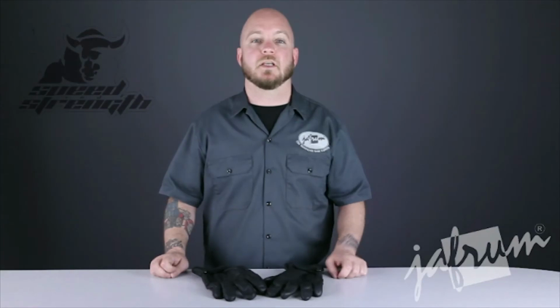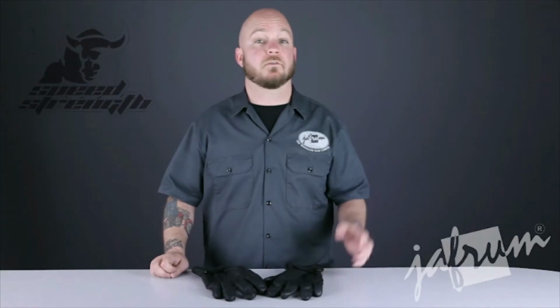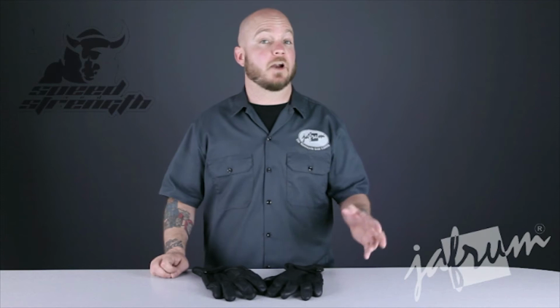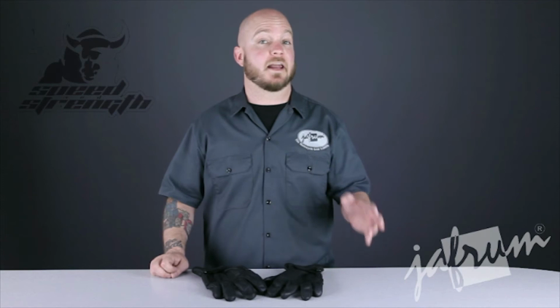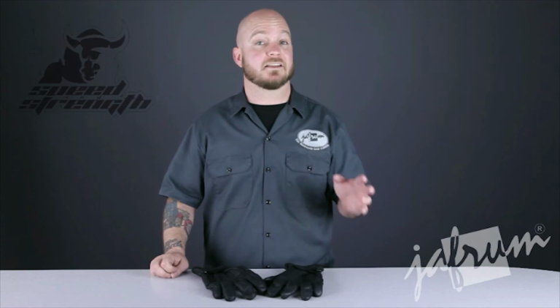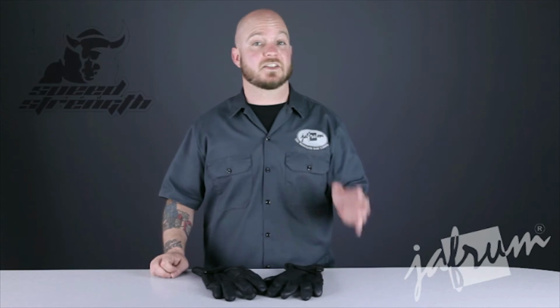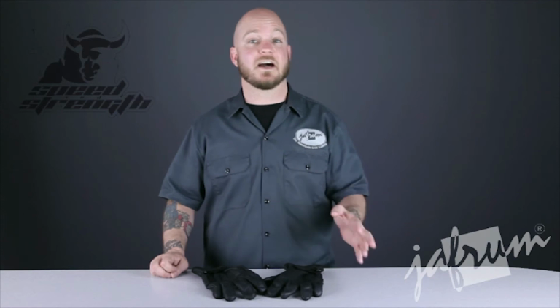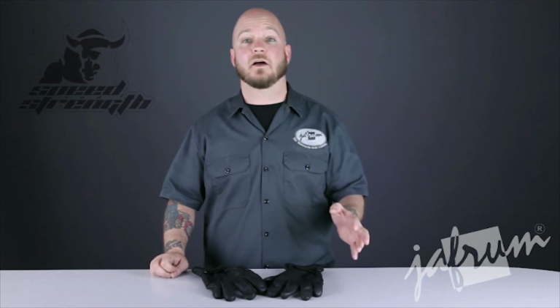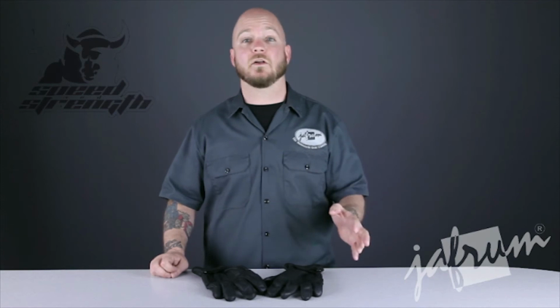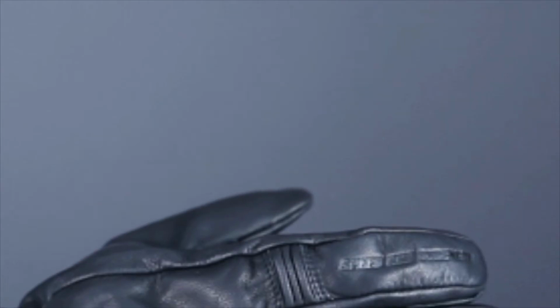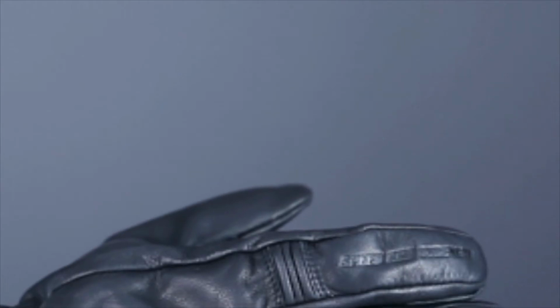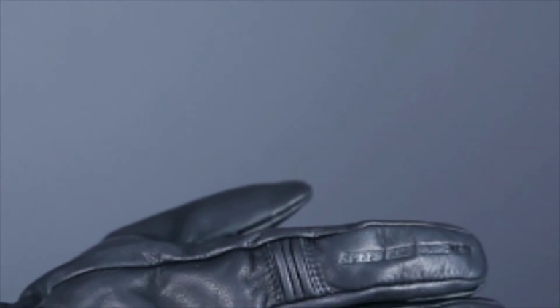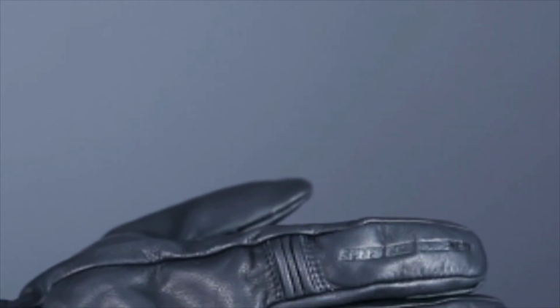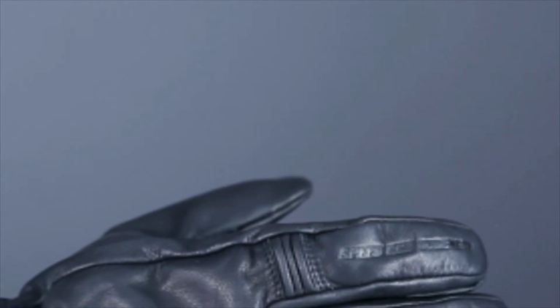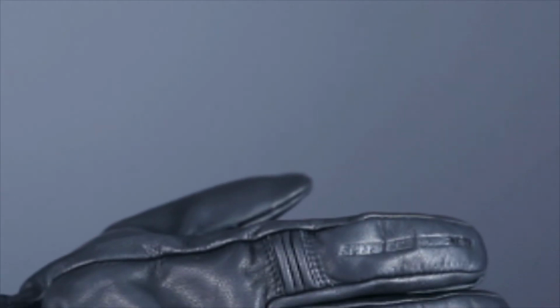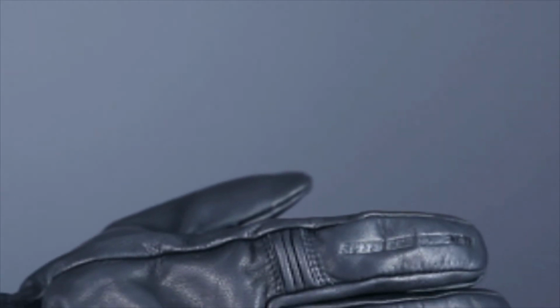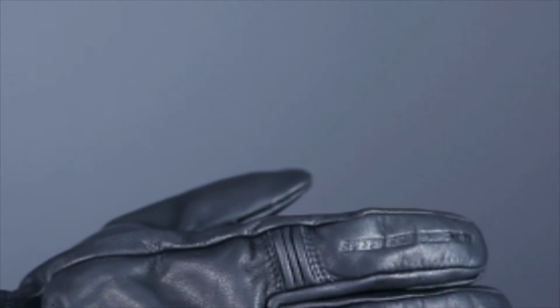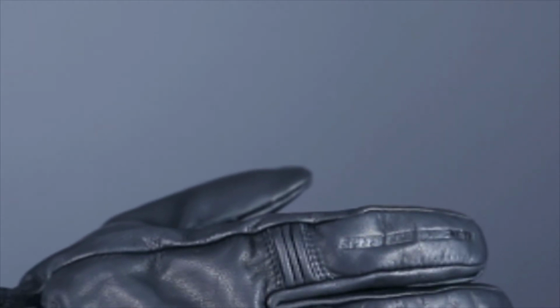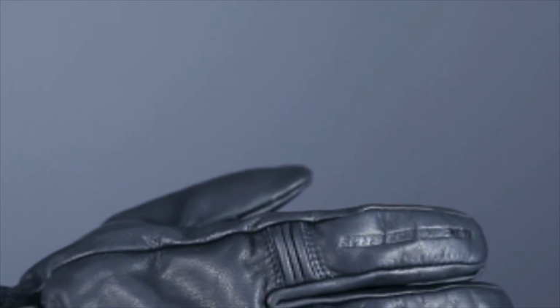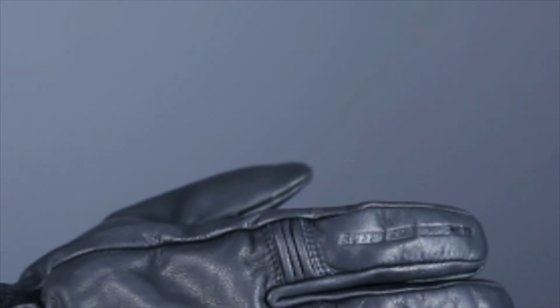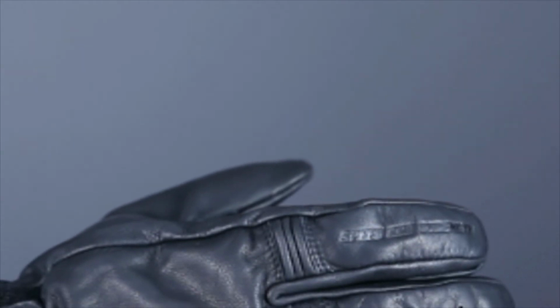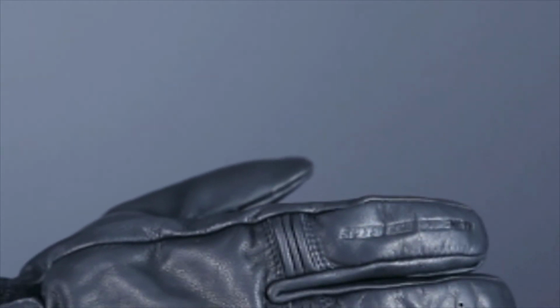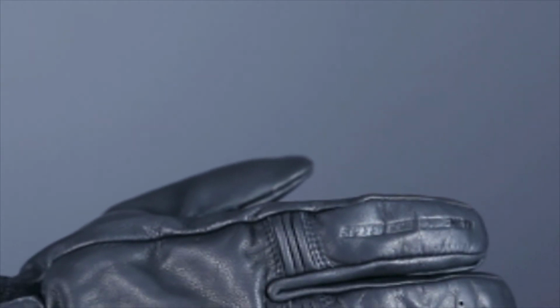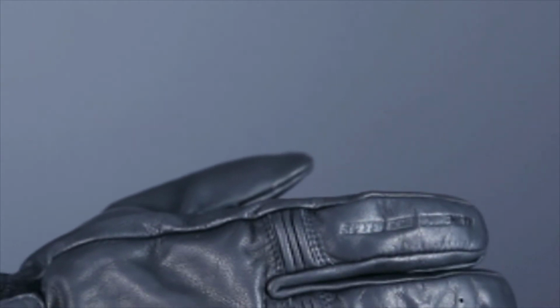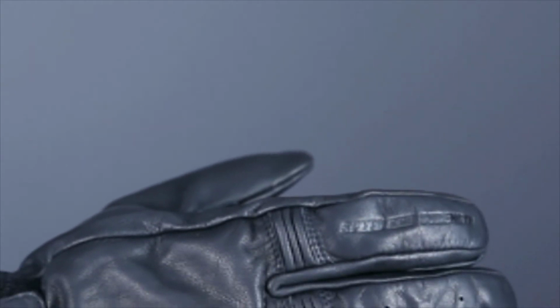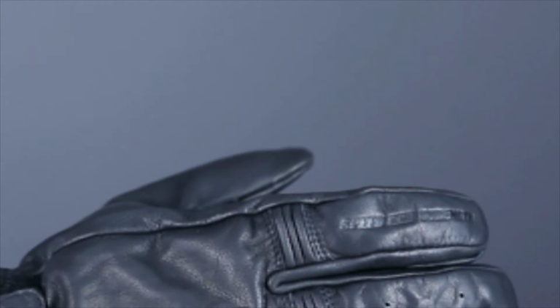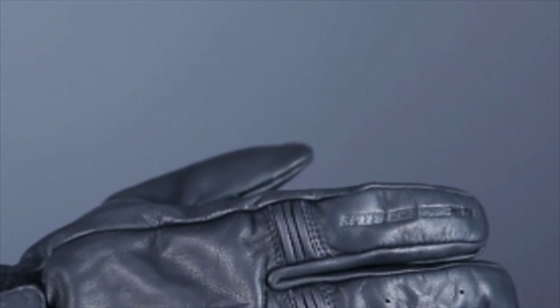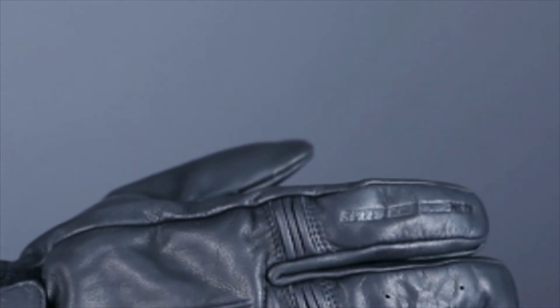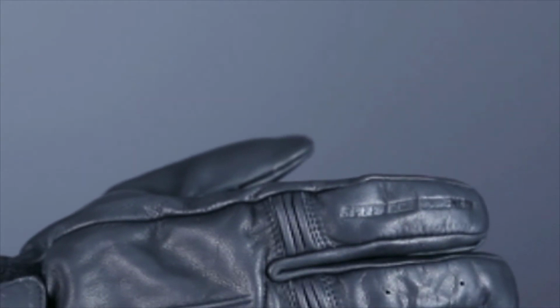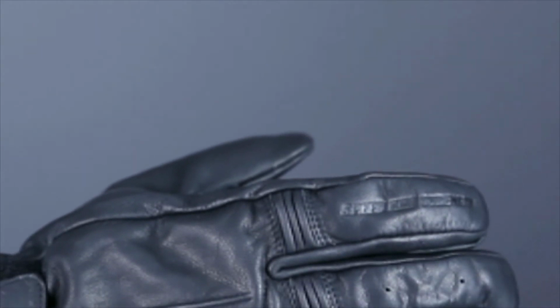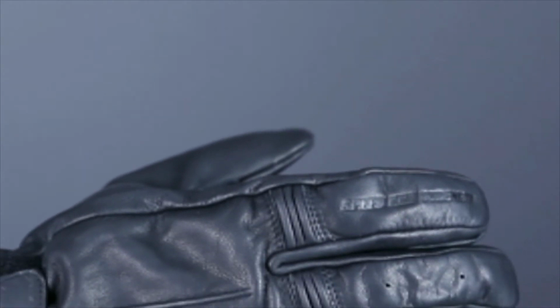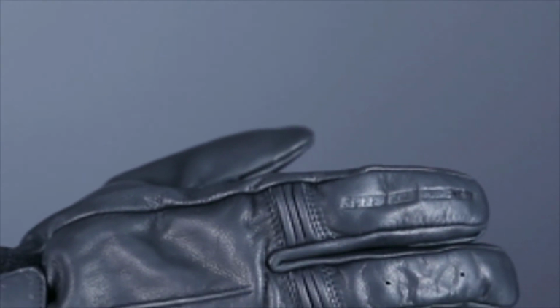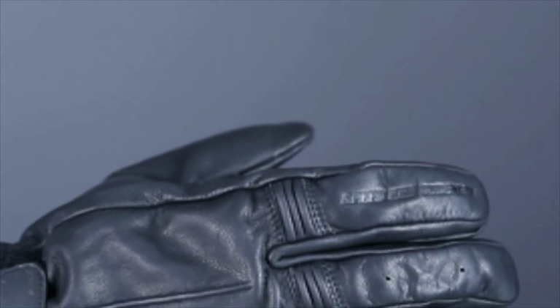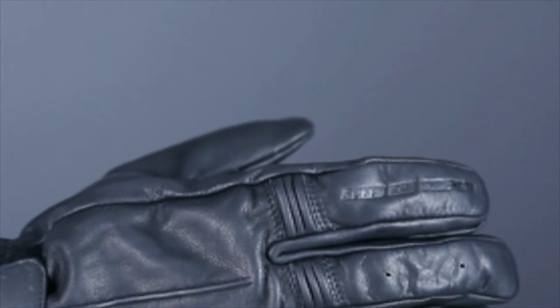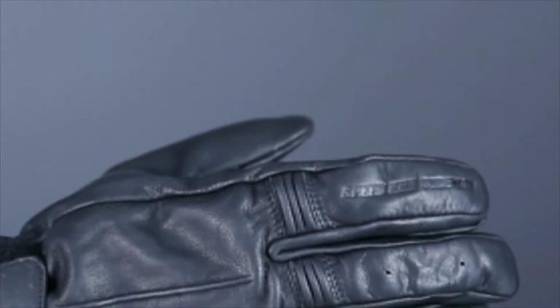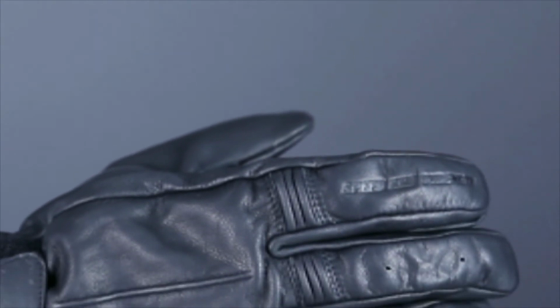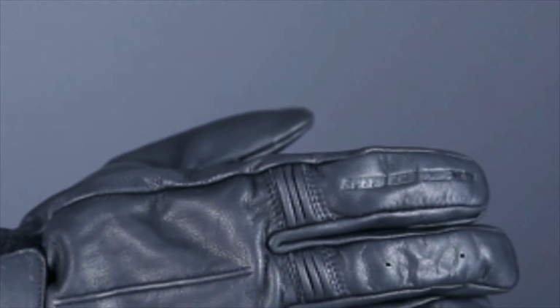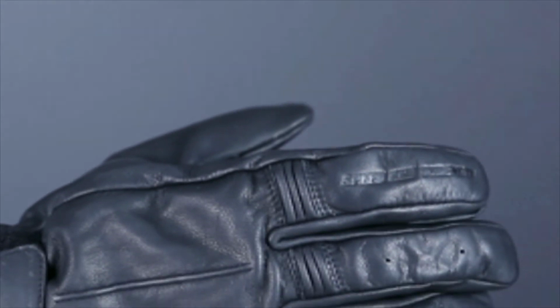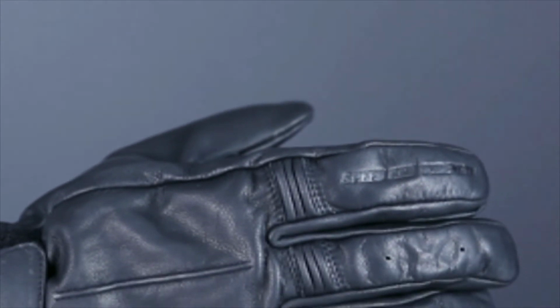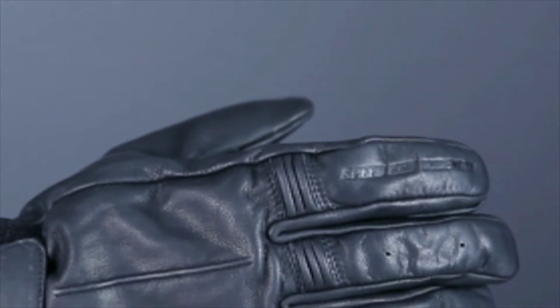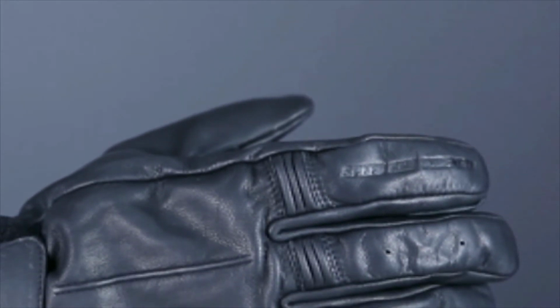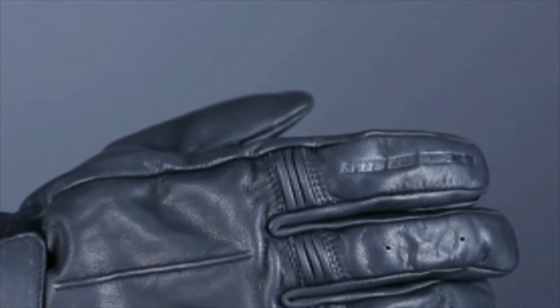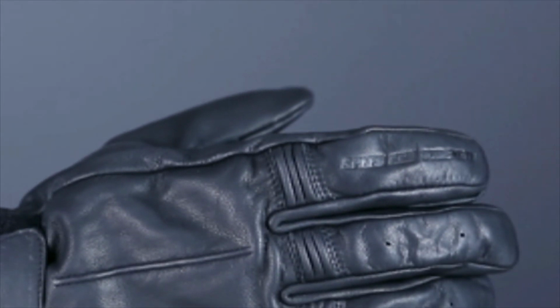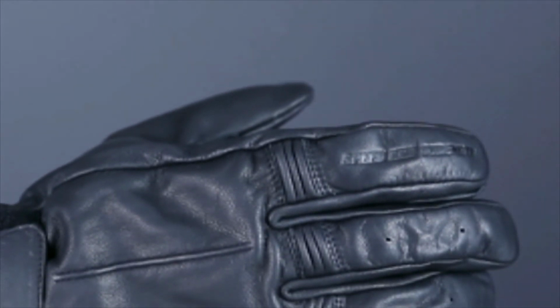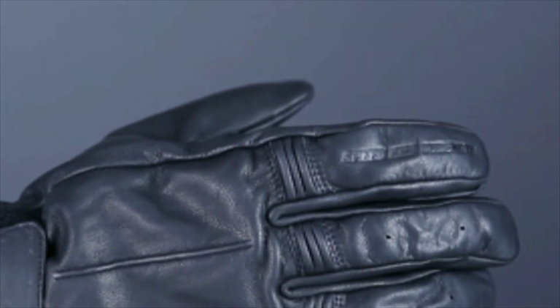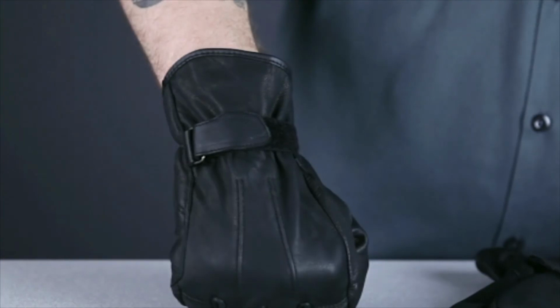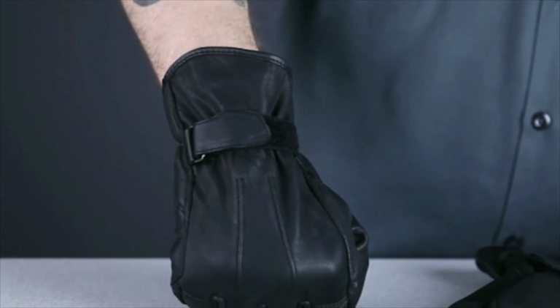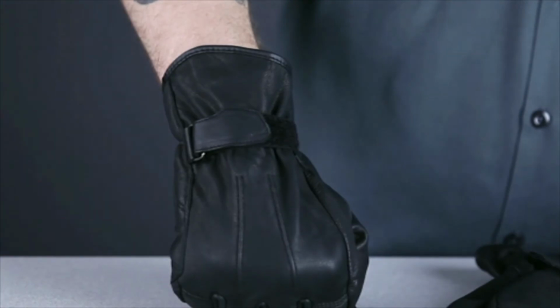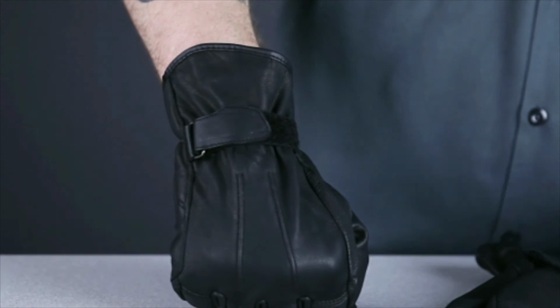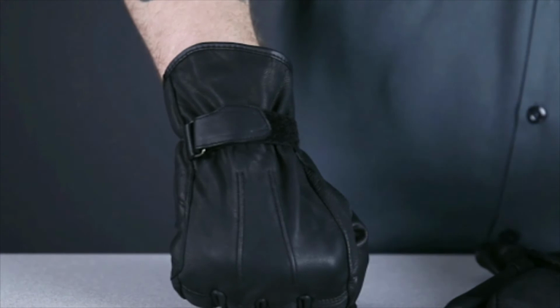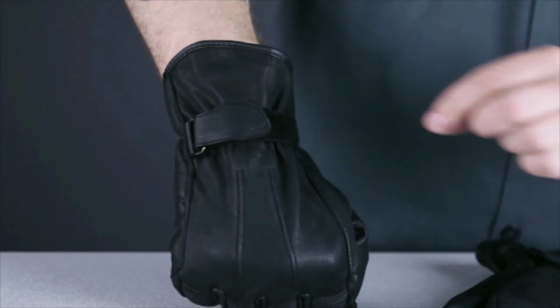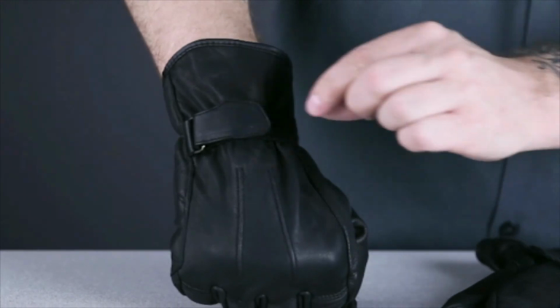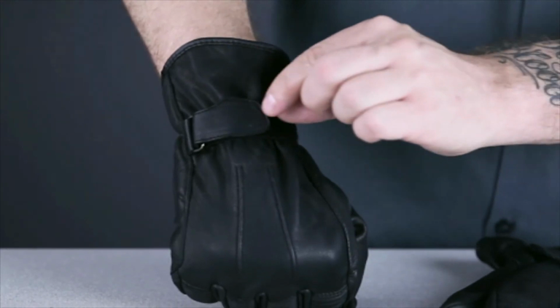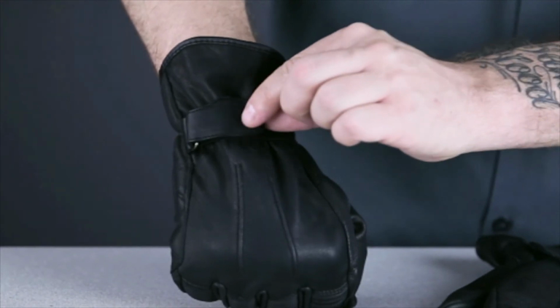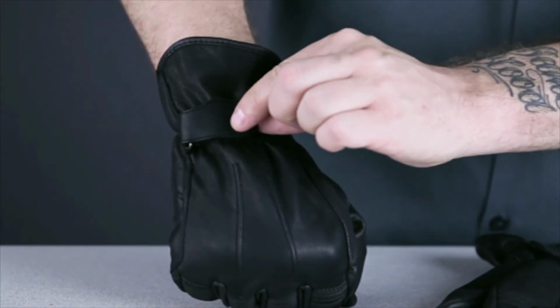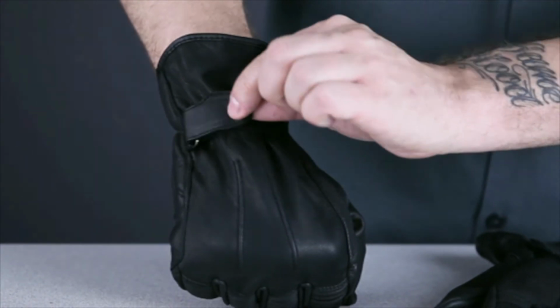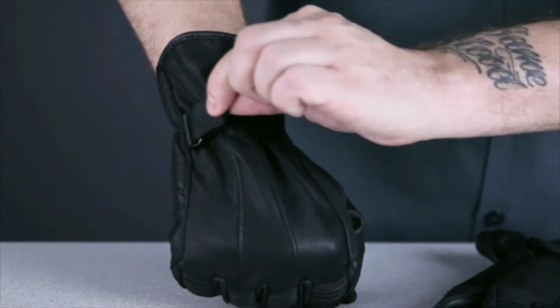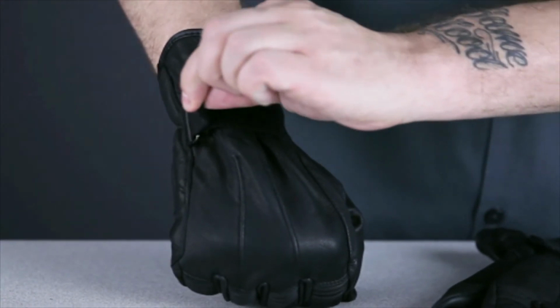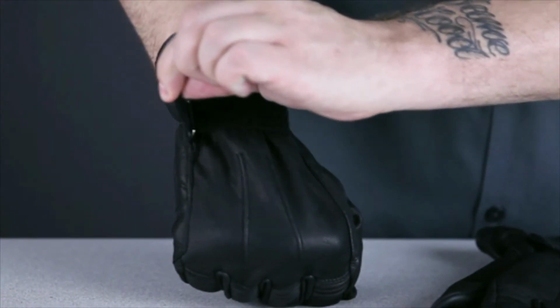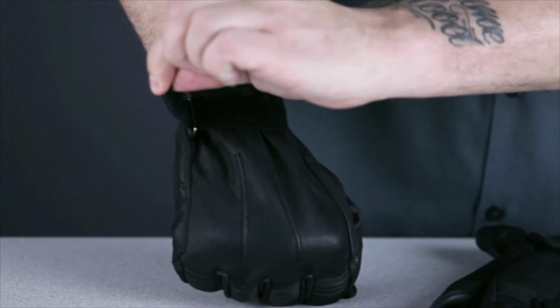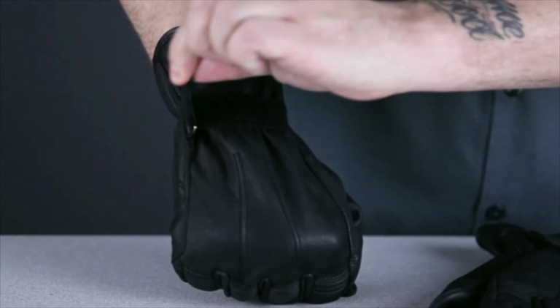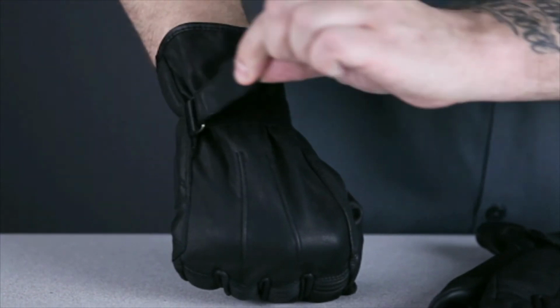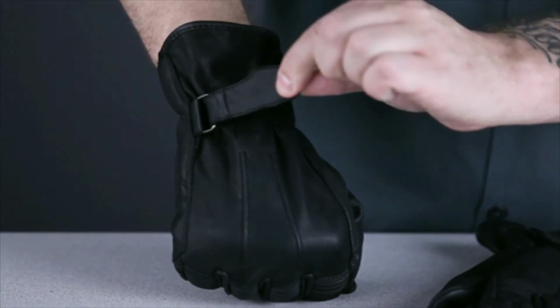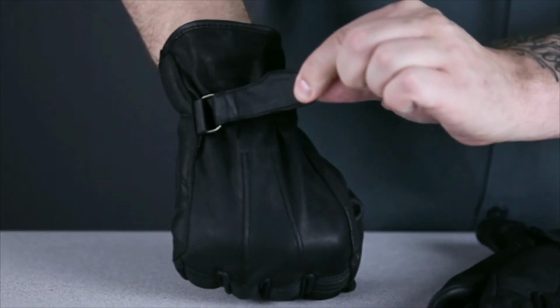For added style, the Speed and Strength branding has been blind debossed into the index finger. A hook and loop adjuster at the wrist offers a secure fit.